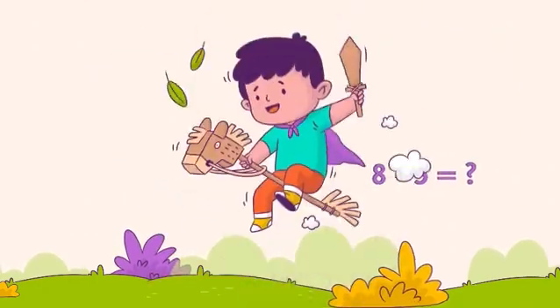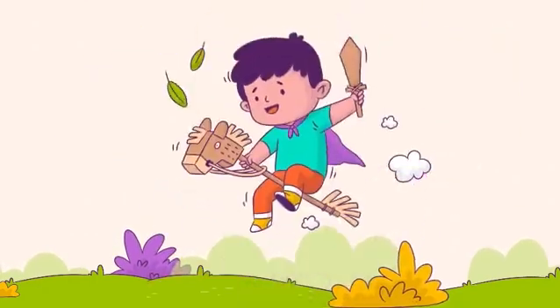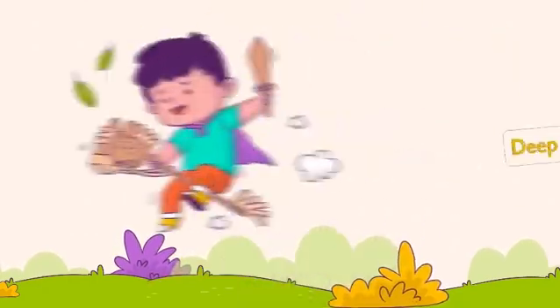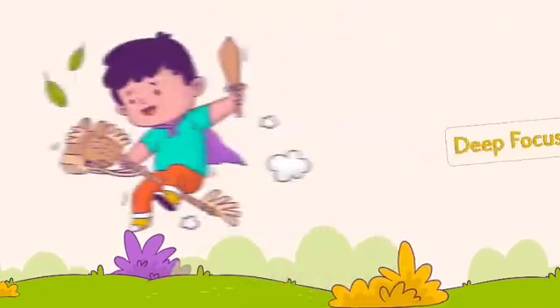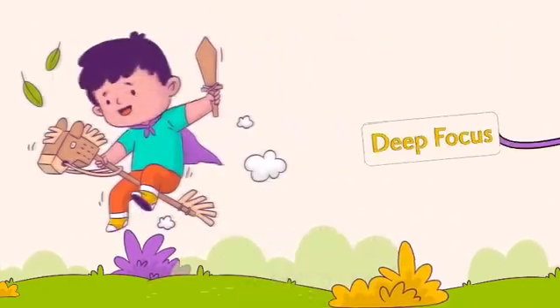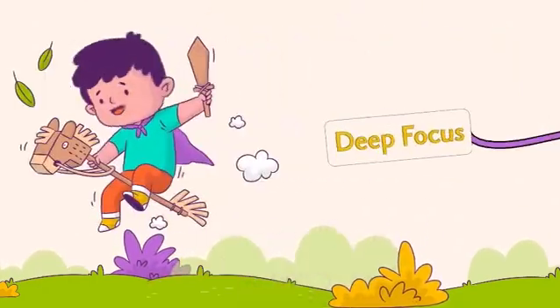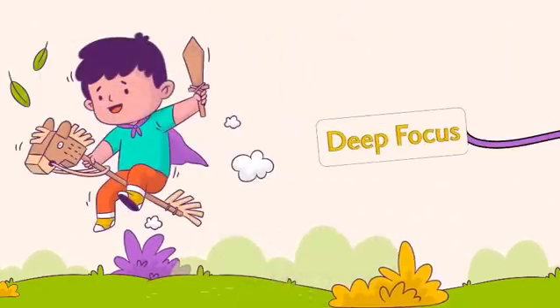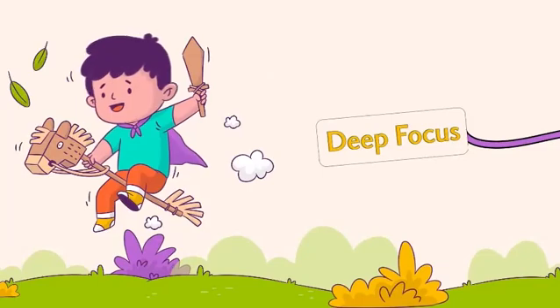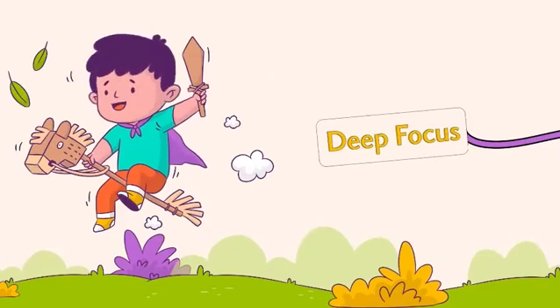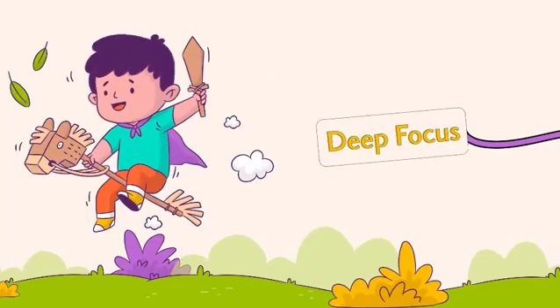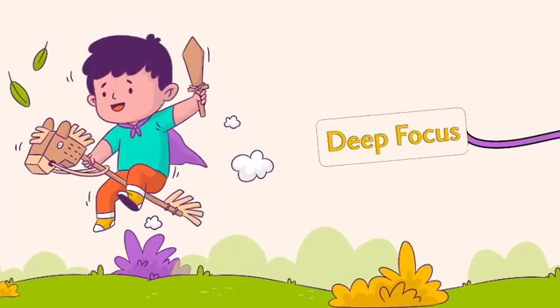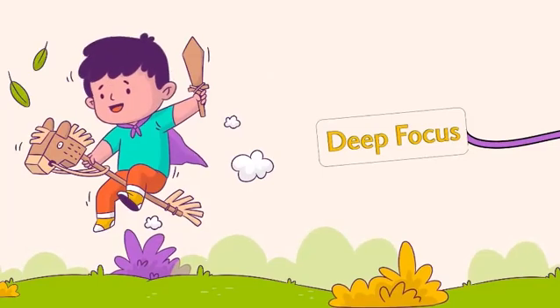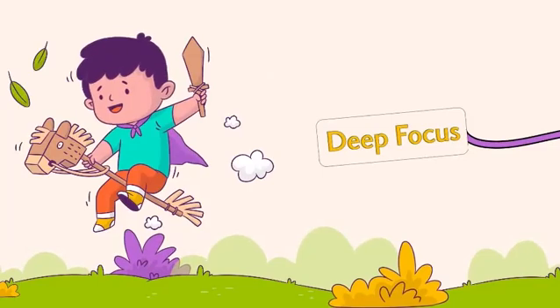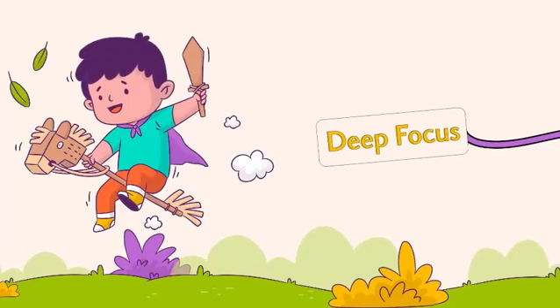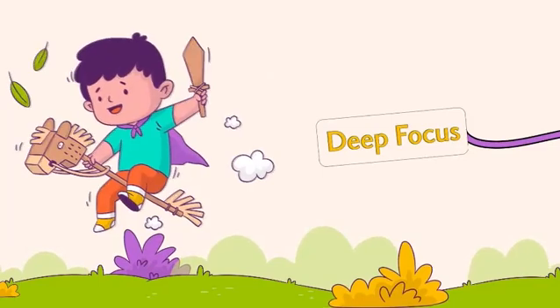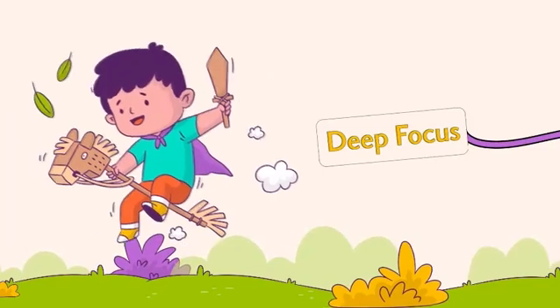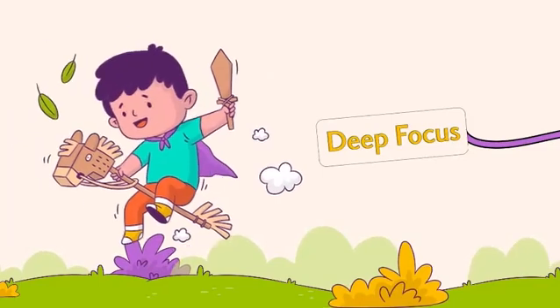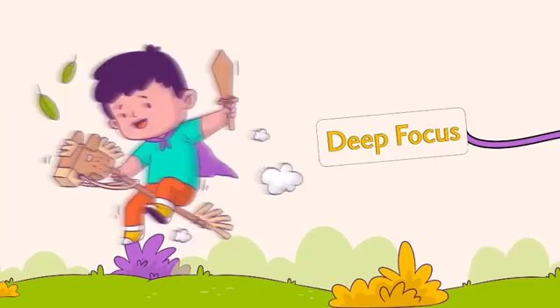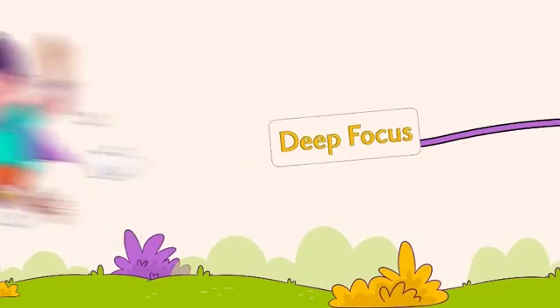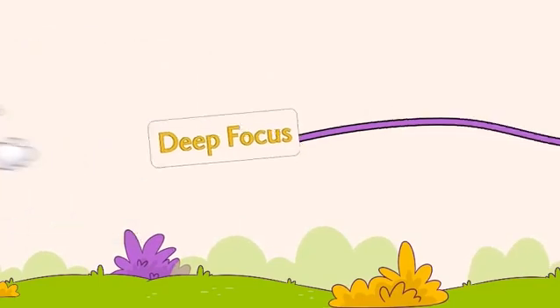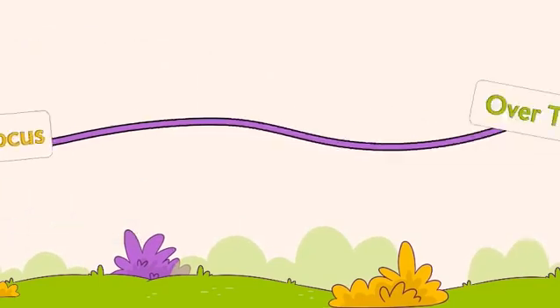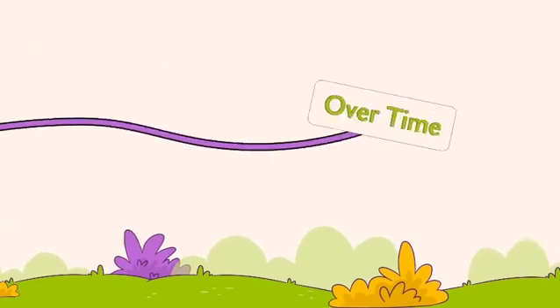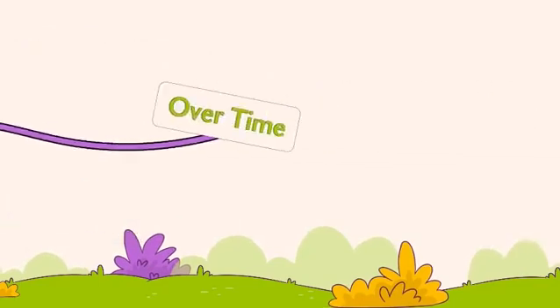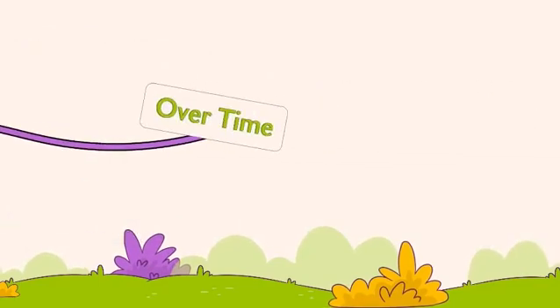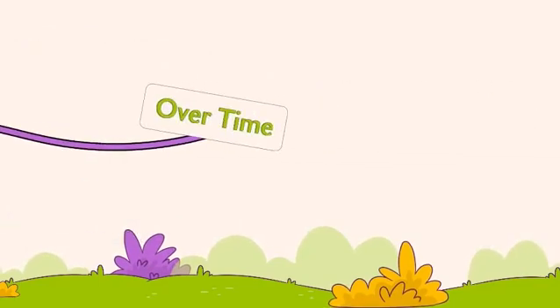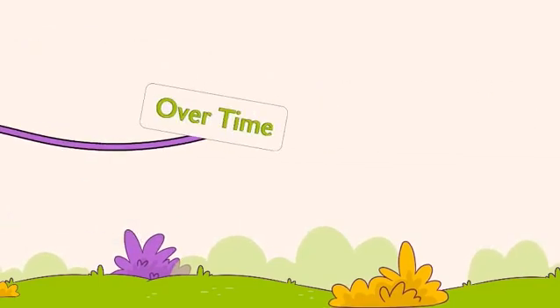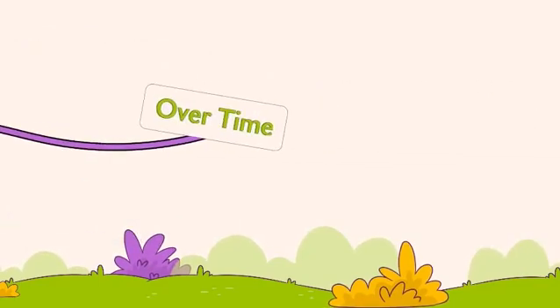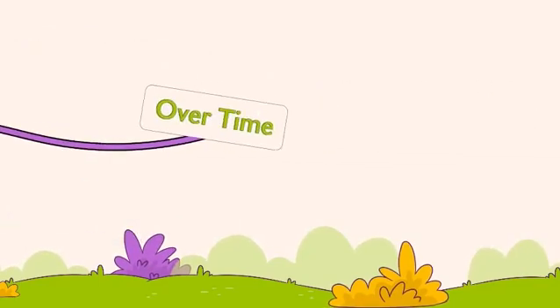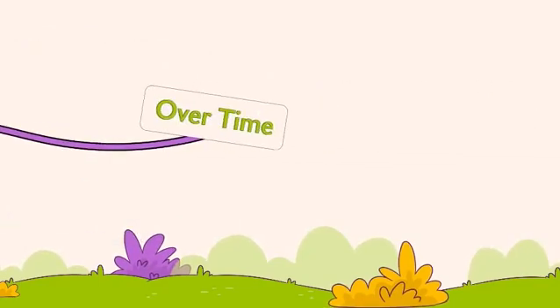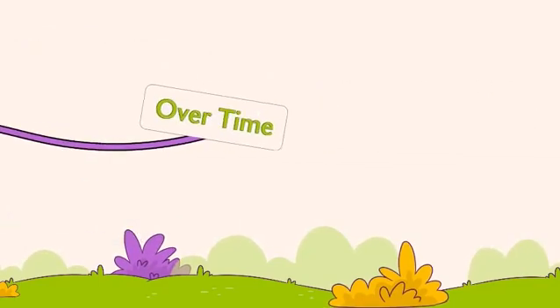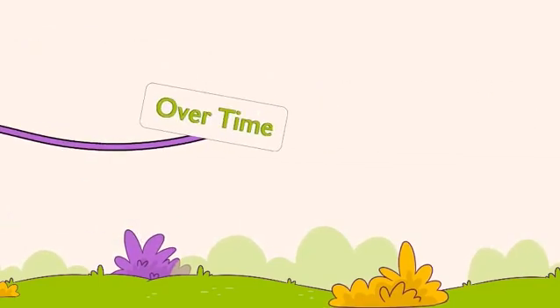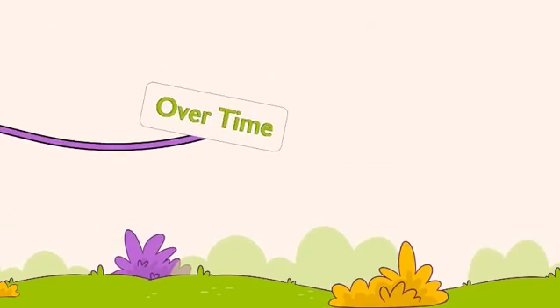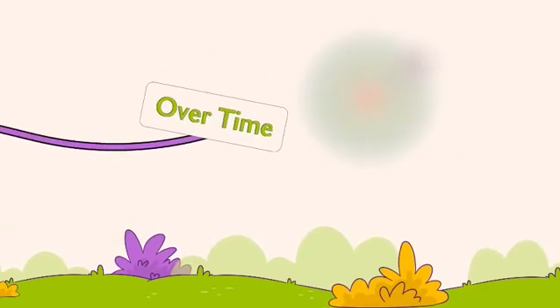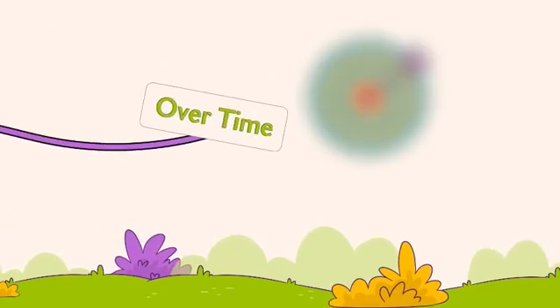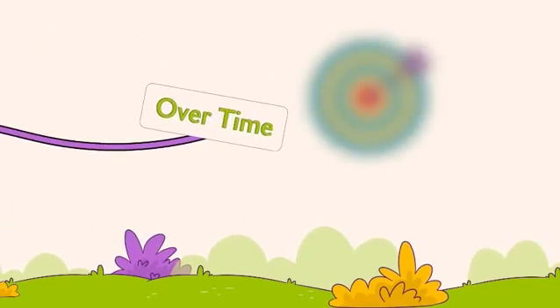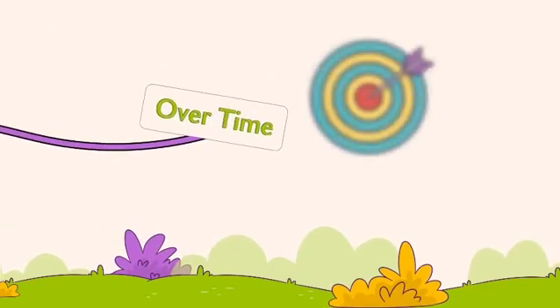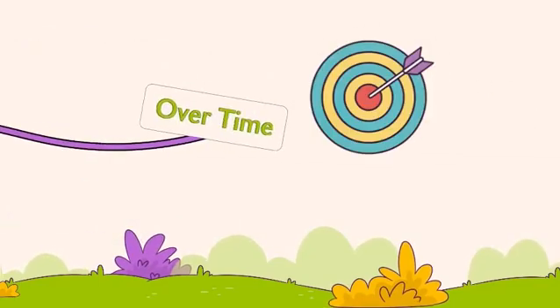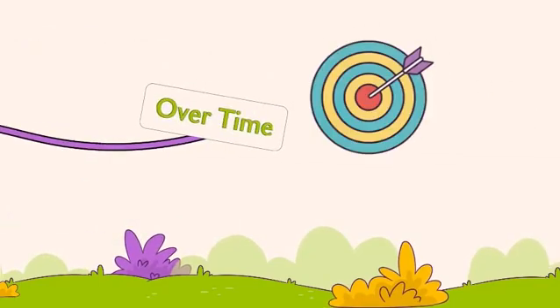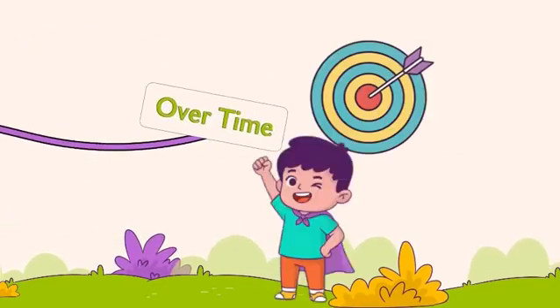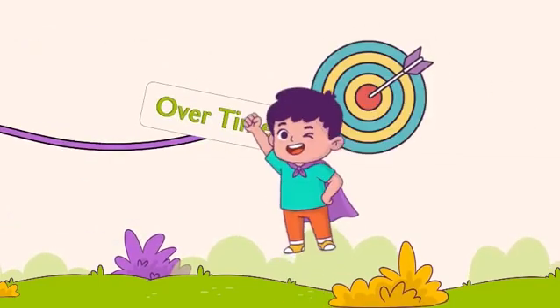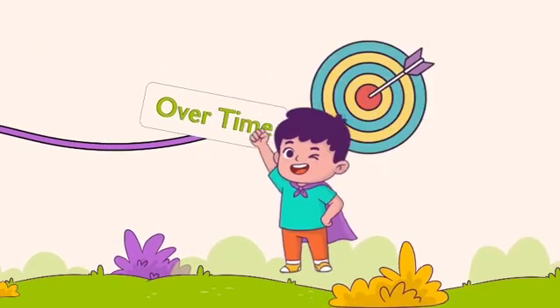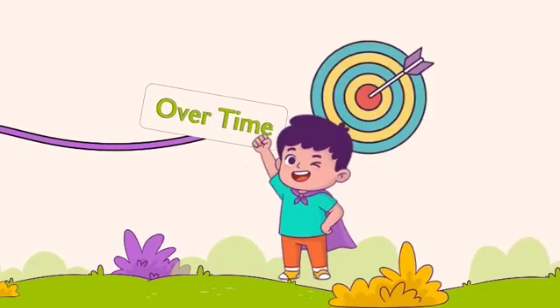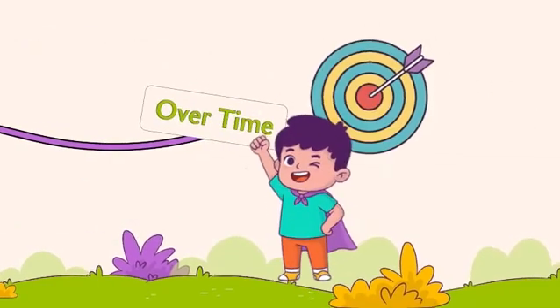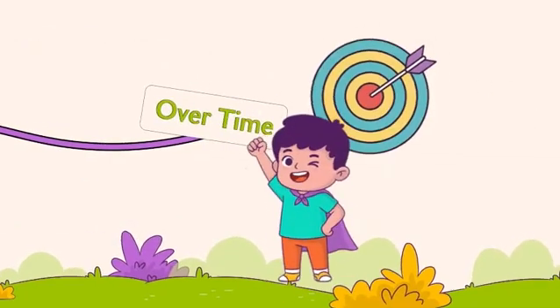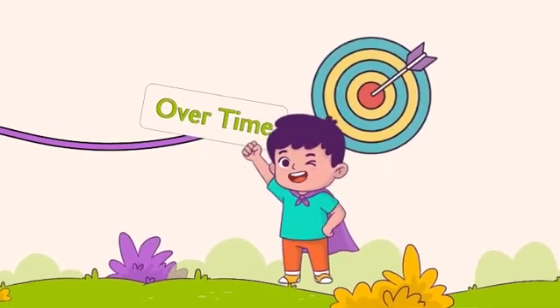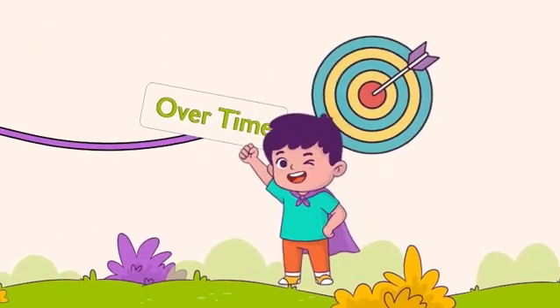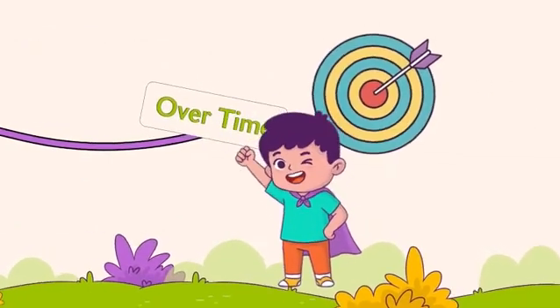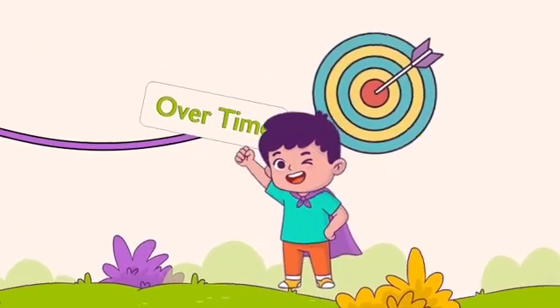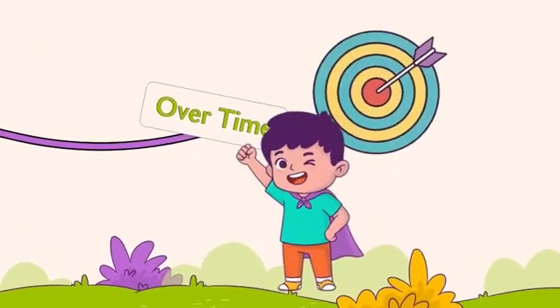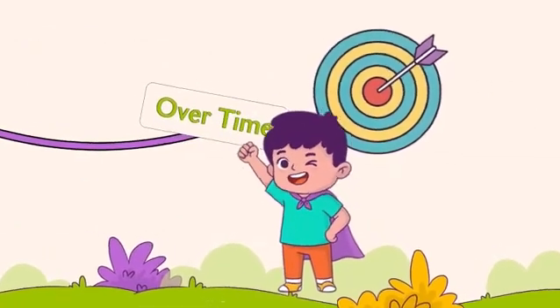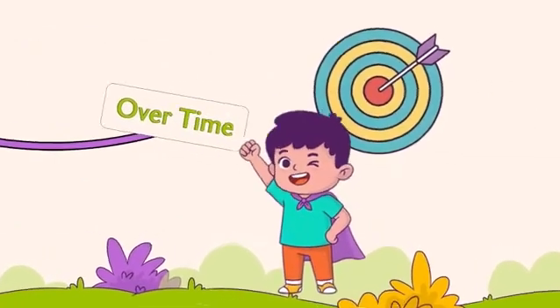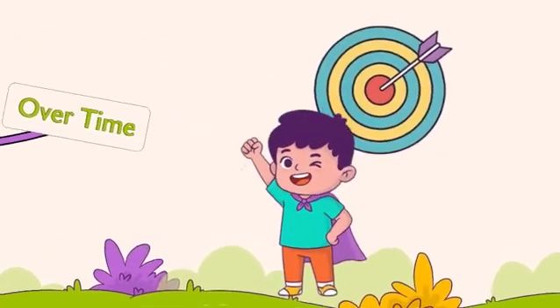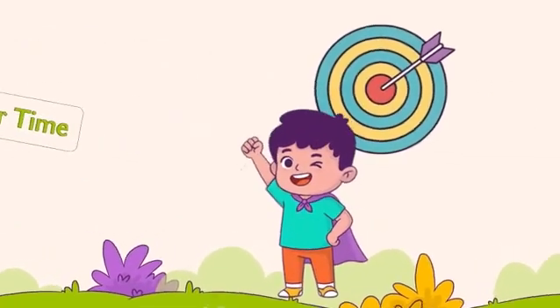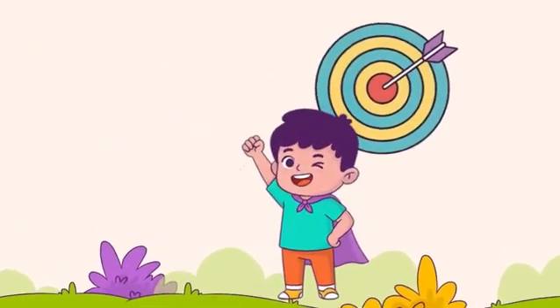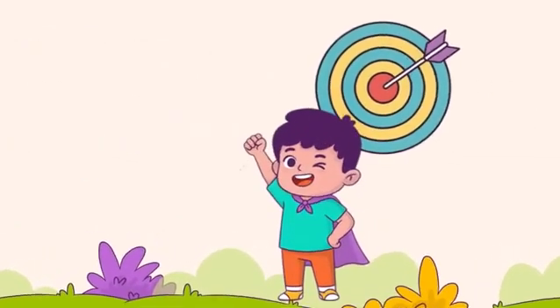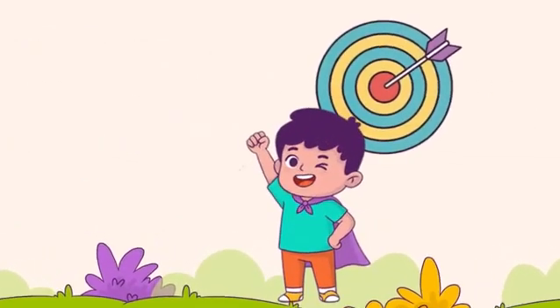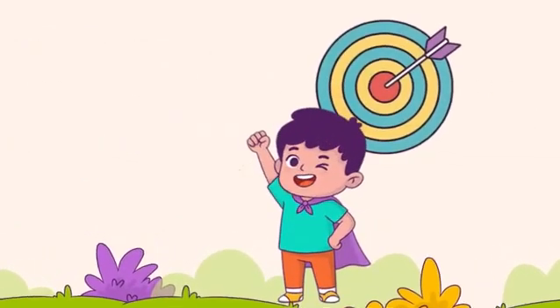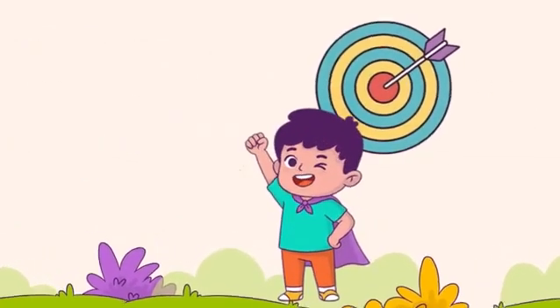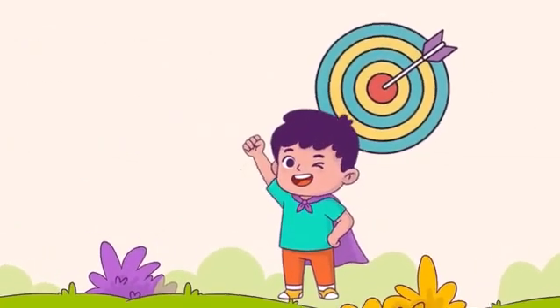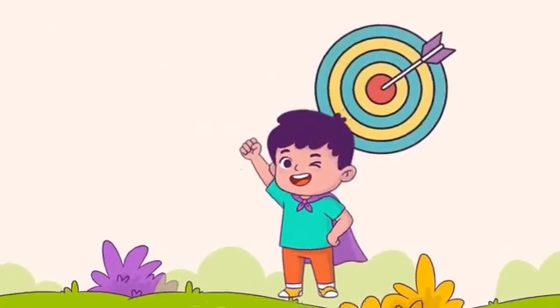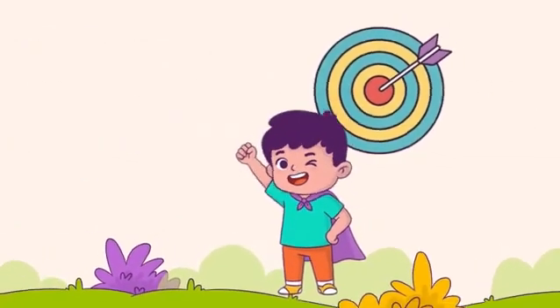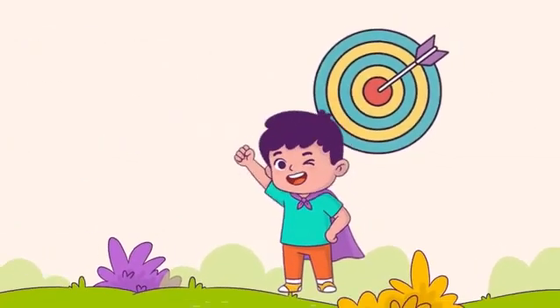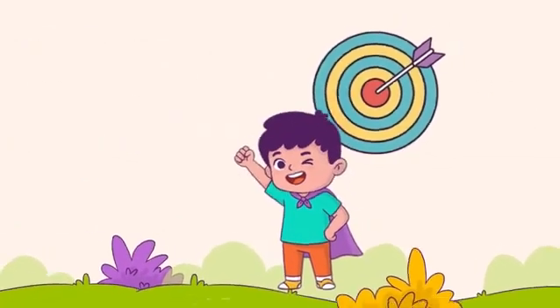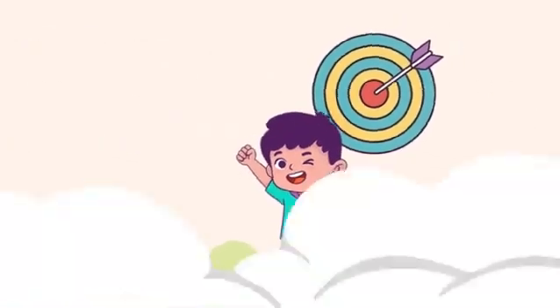kids practice deep focus. Over time, their attention stays sharp, even with distractions.